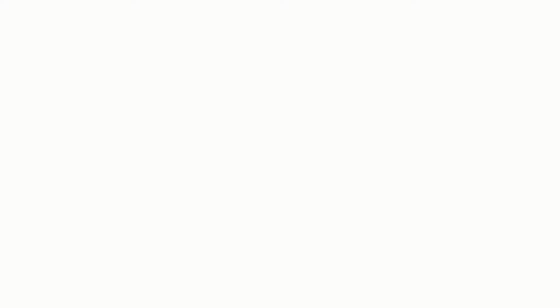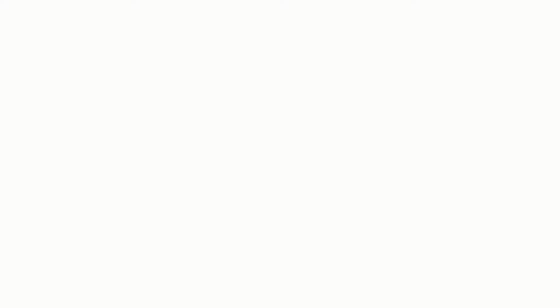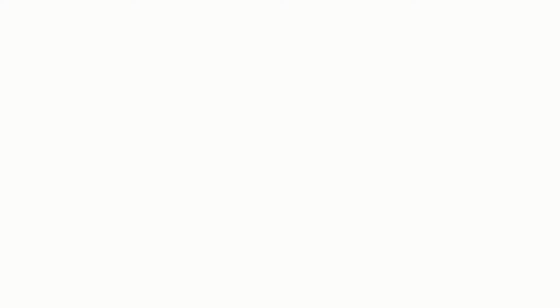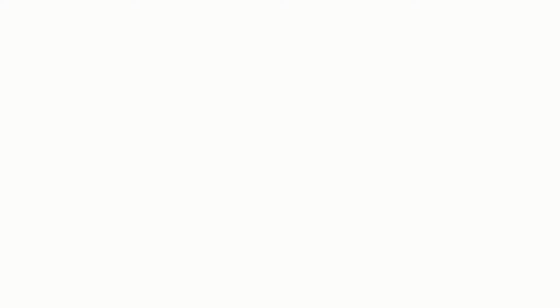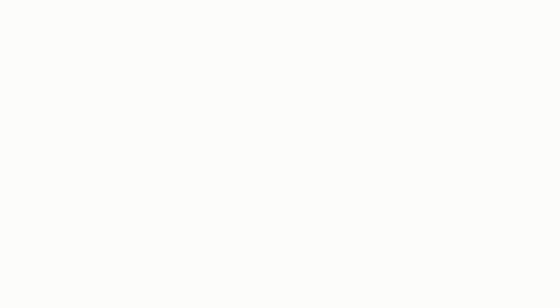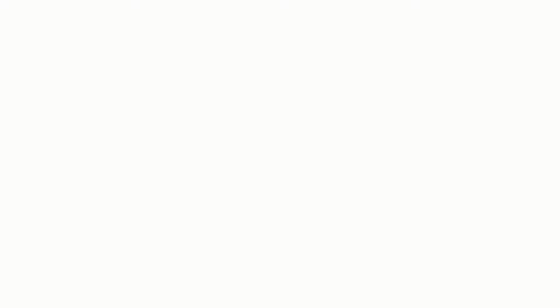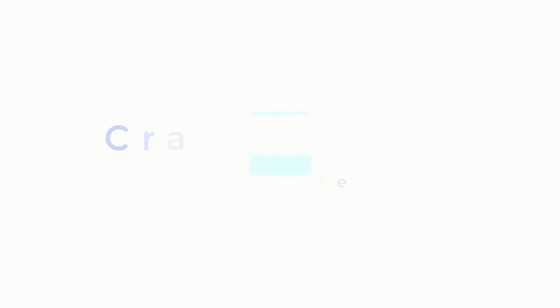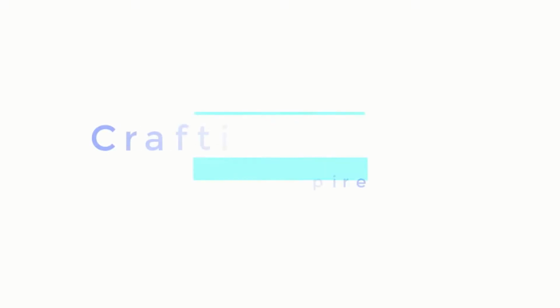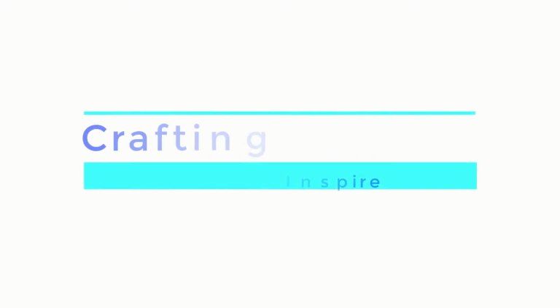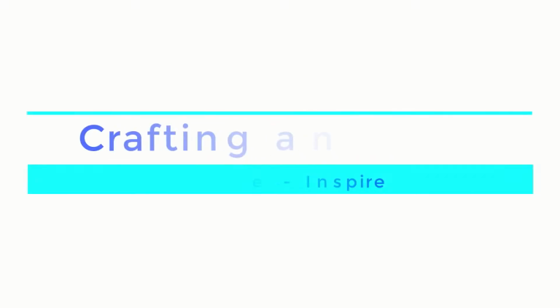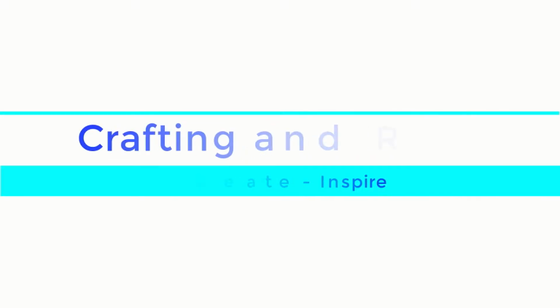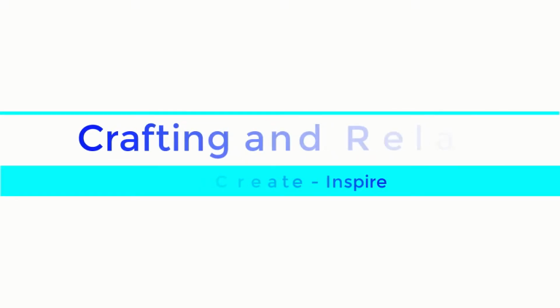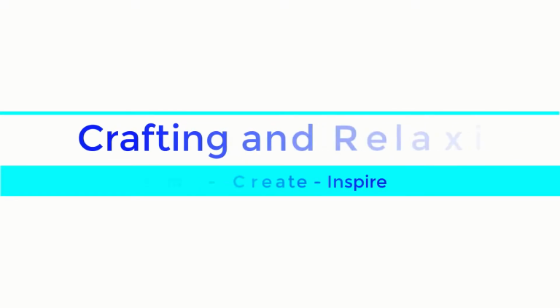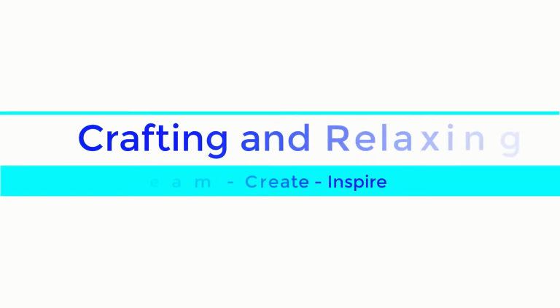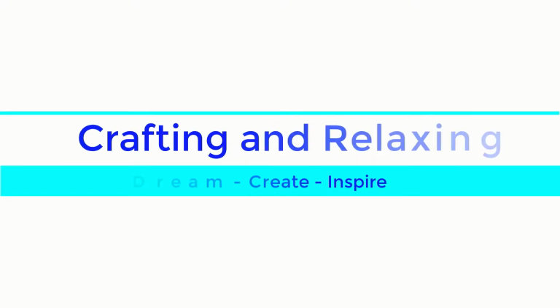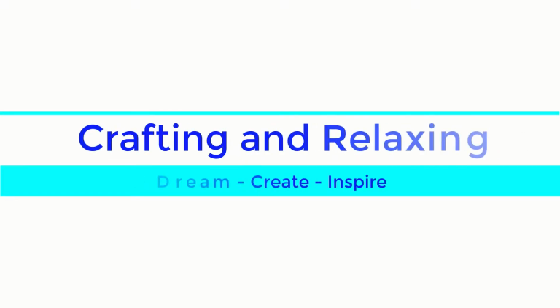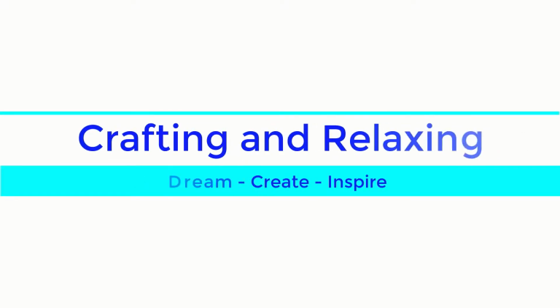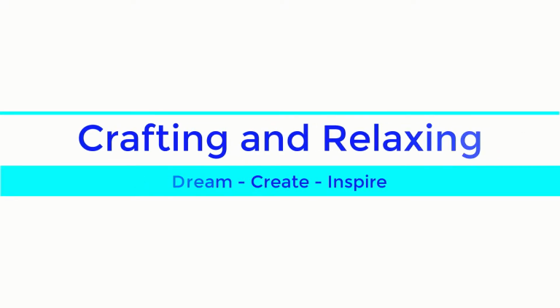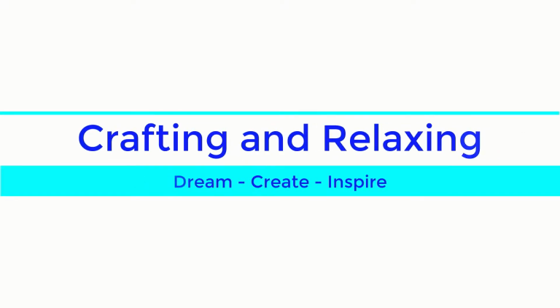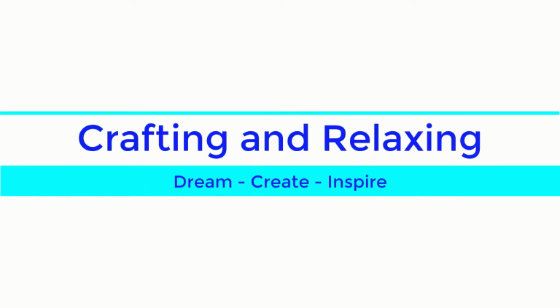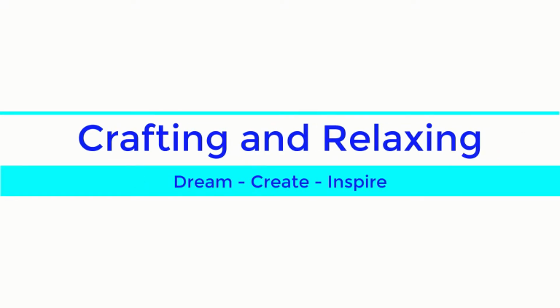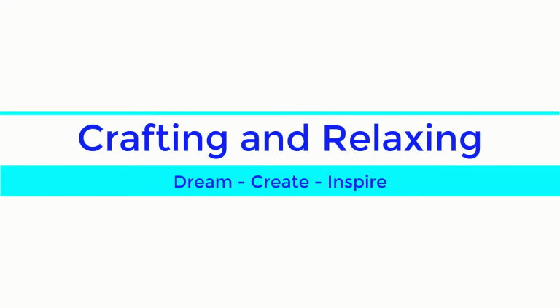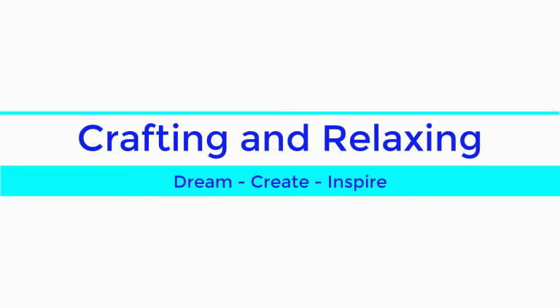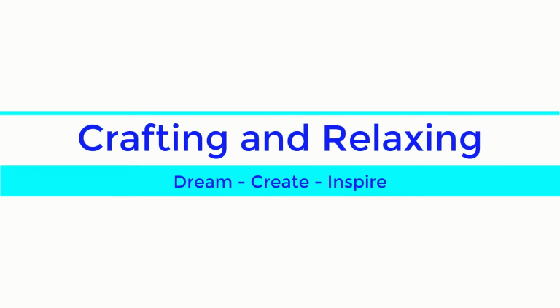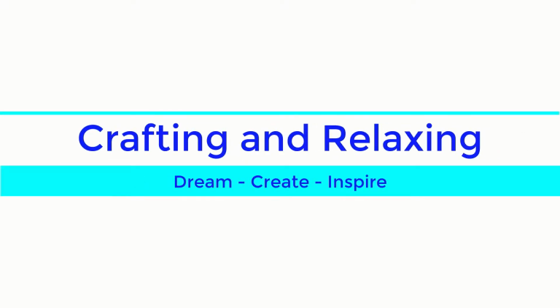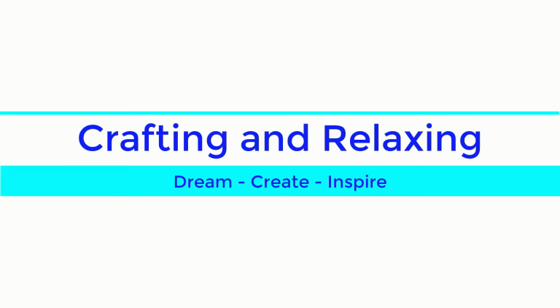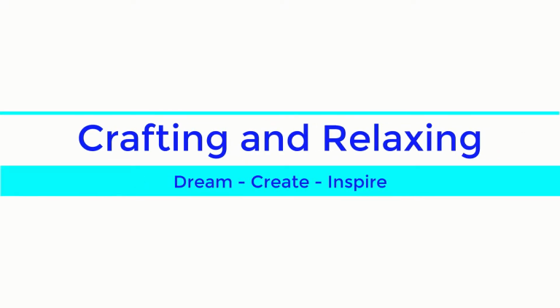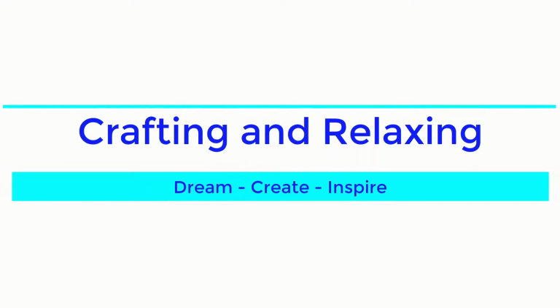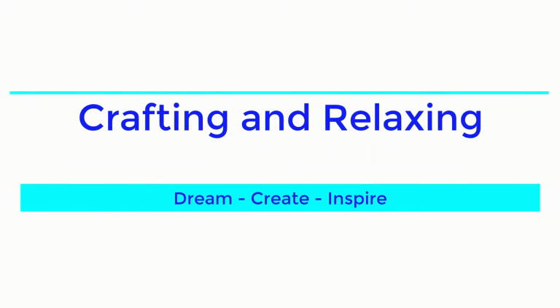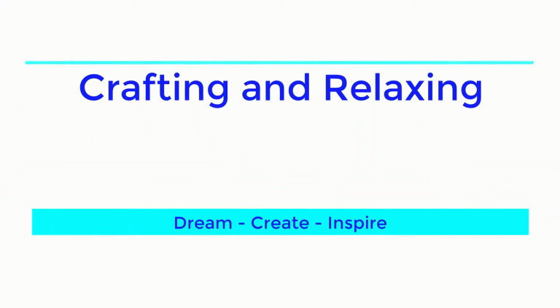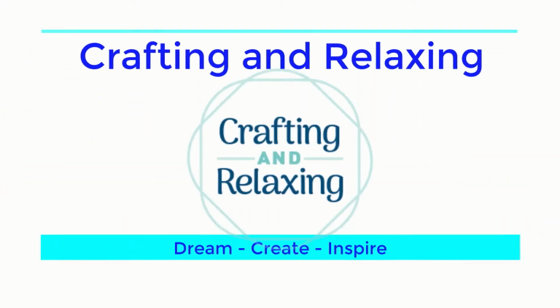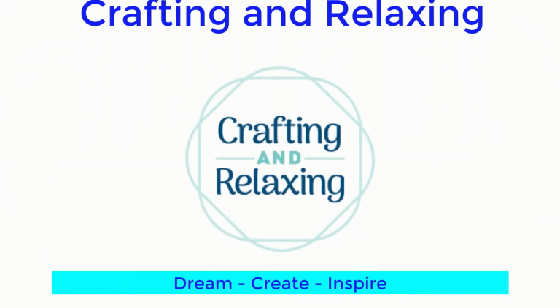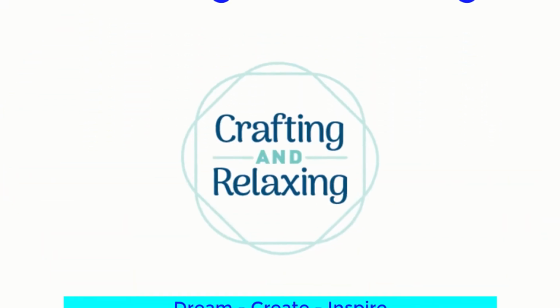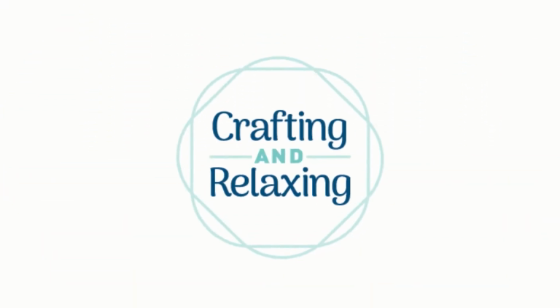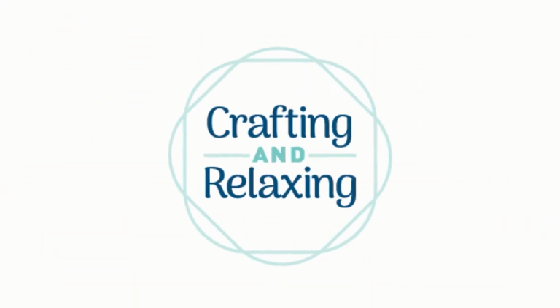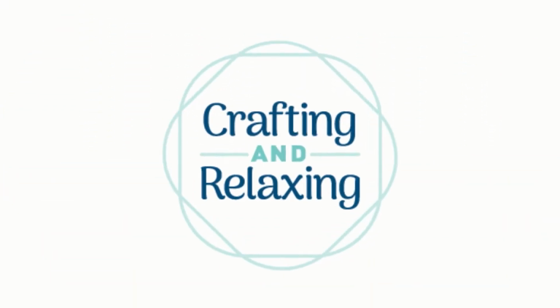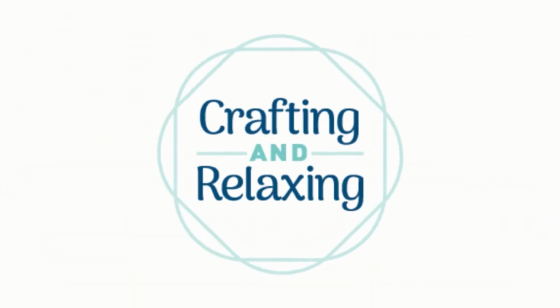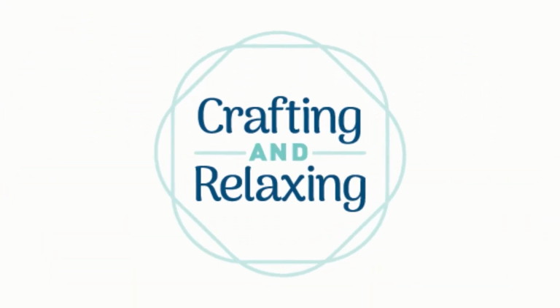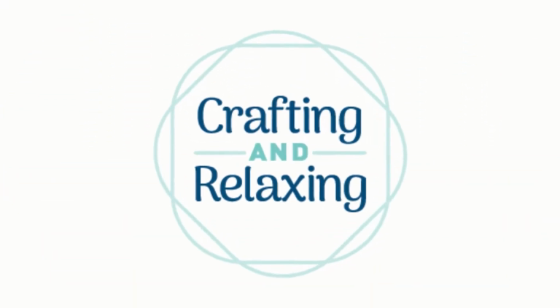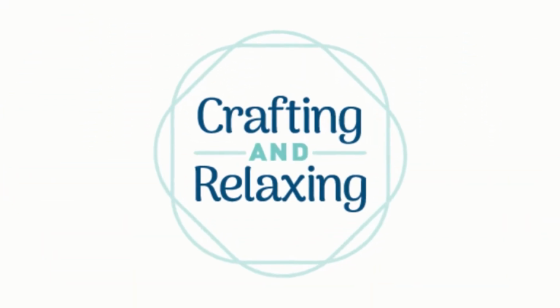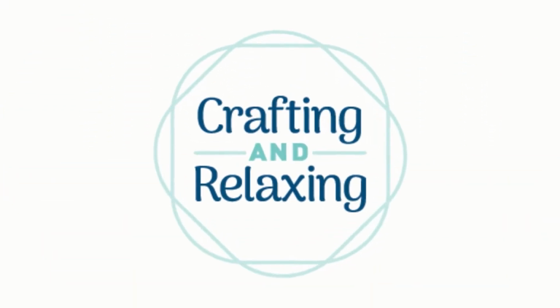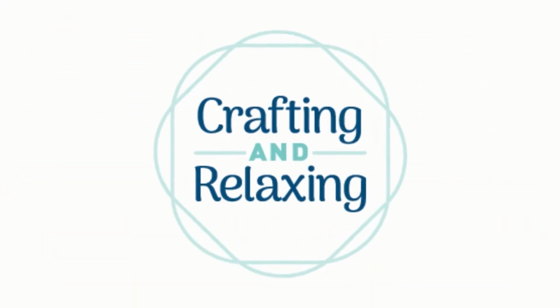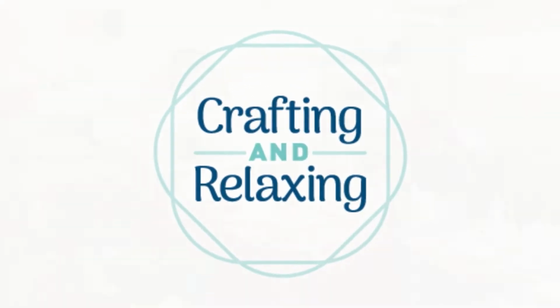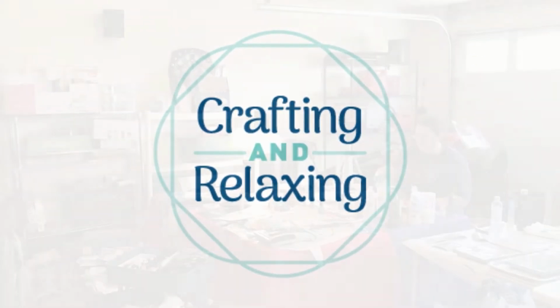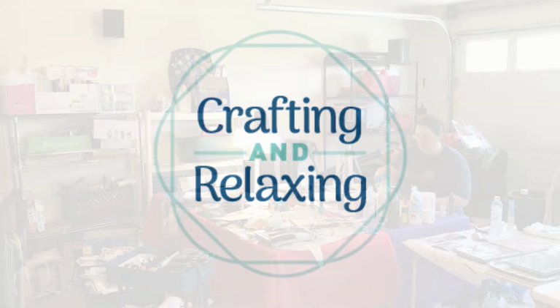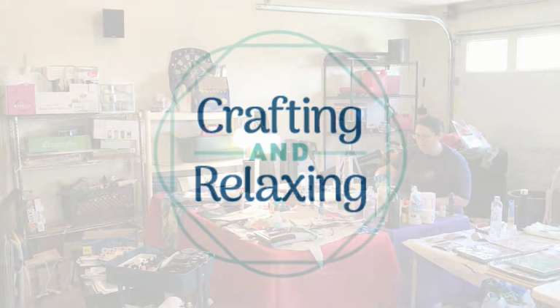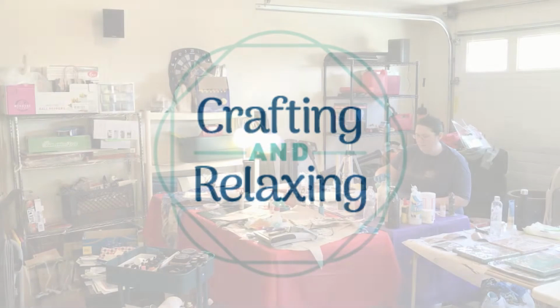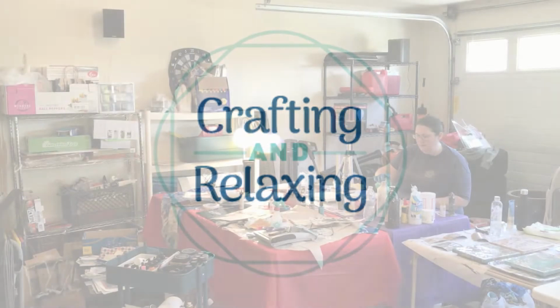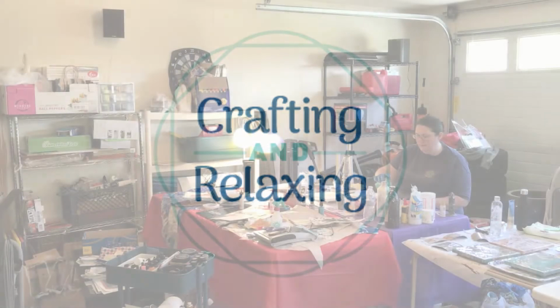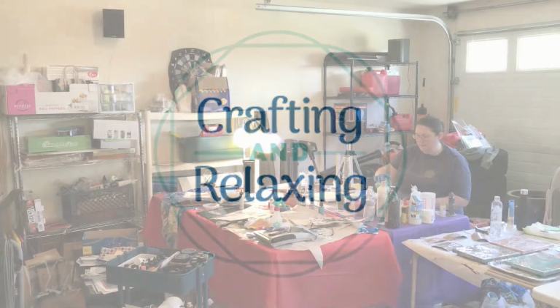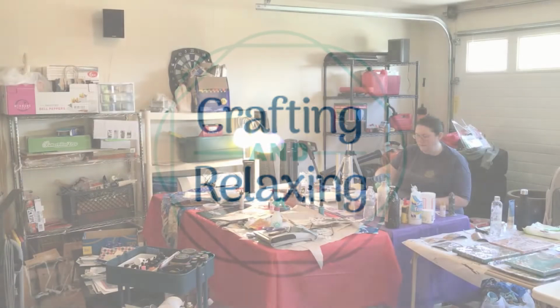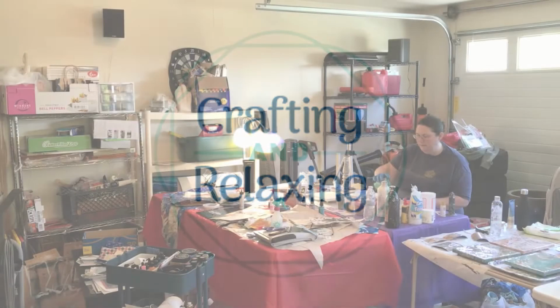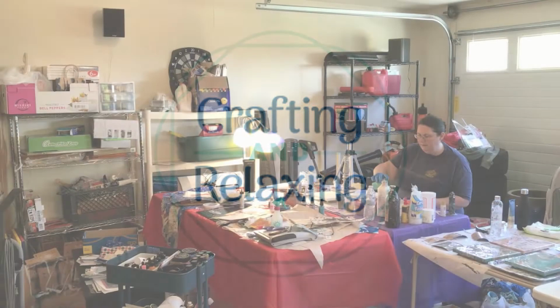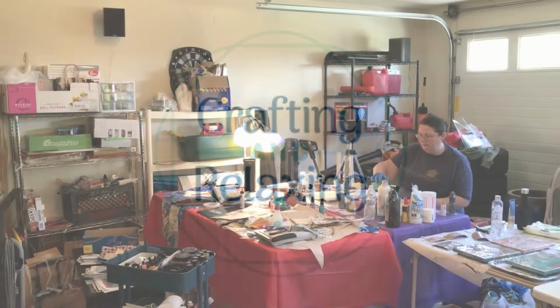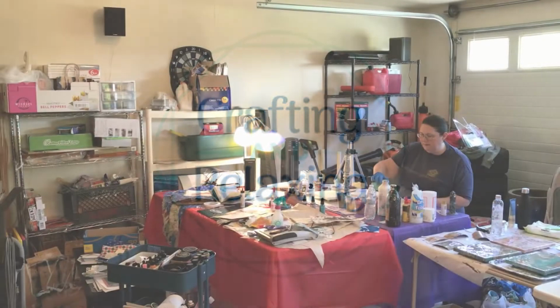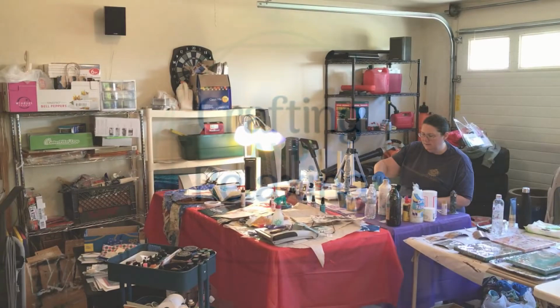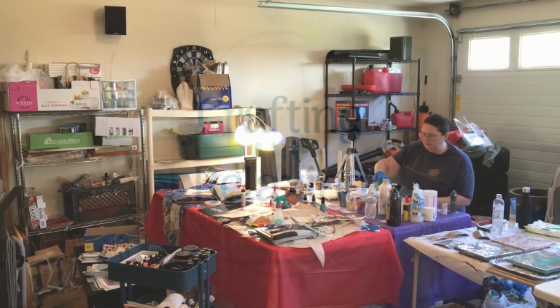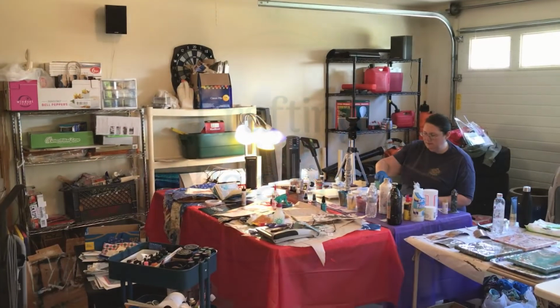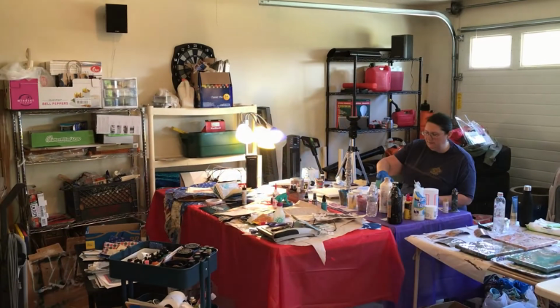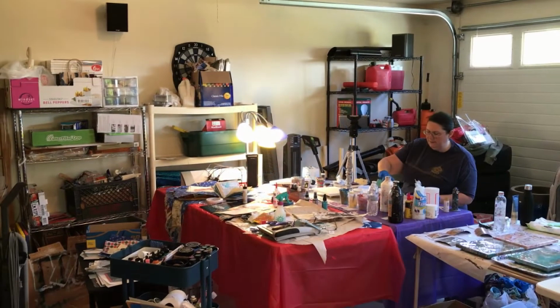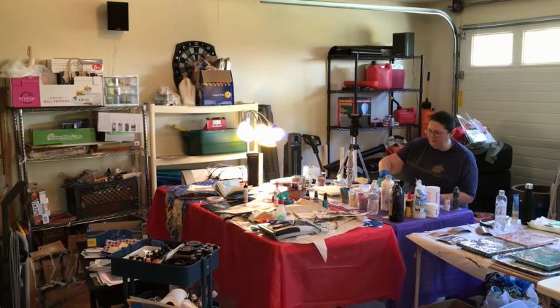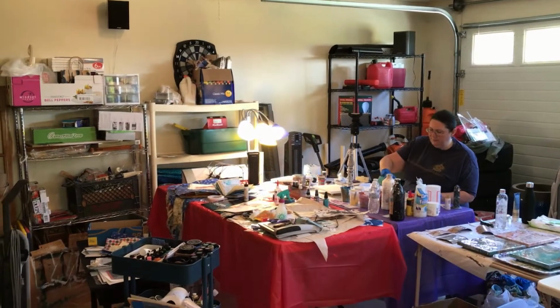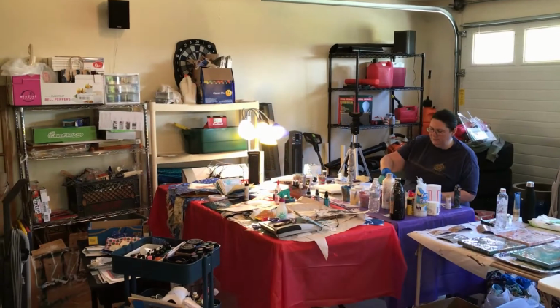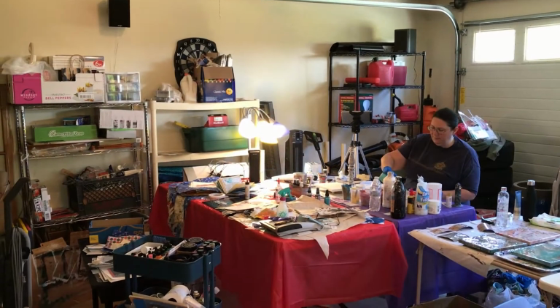Hi friends, this is Sarah from Crafting and Relaxing, and today I'm taking you on a tour of my second craft room, essentially.